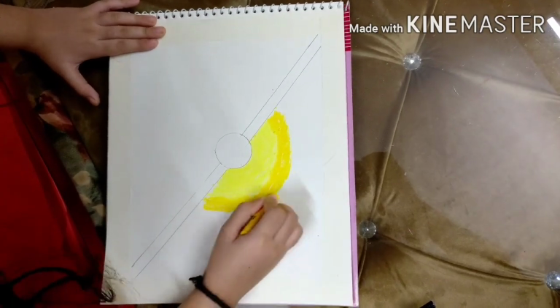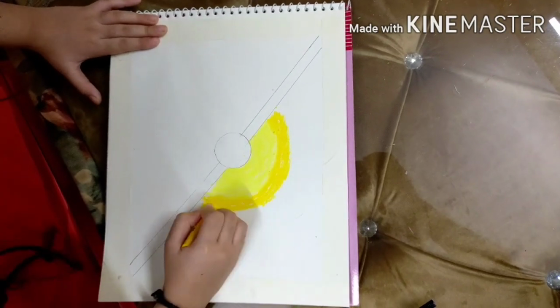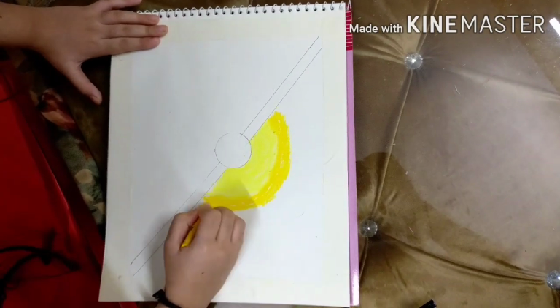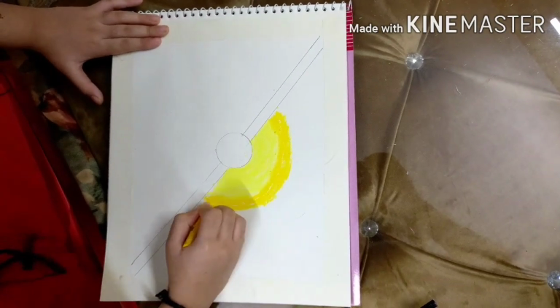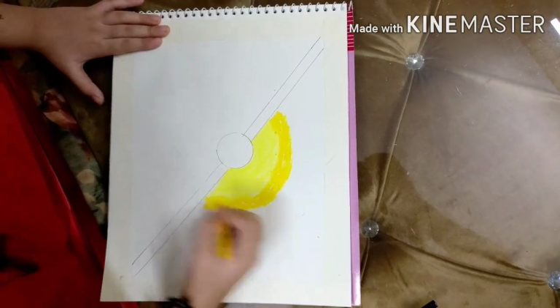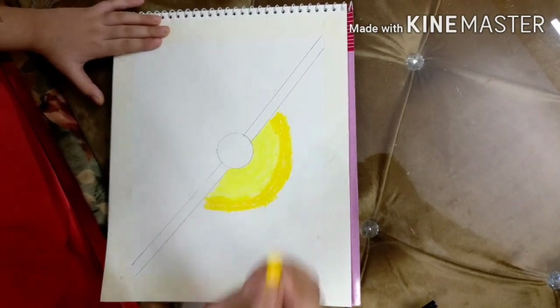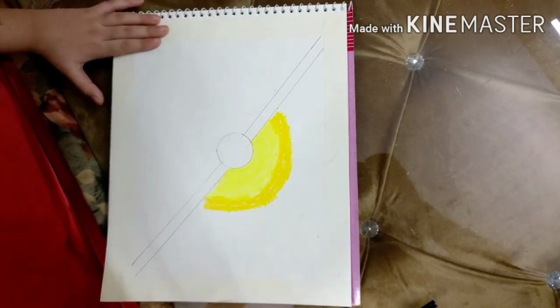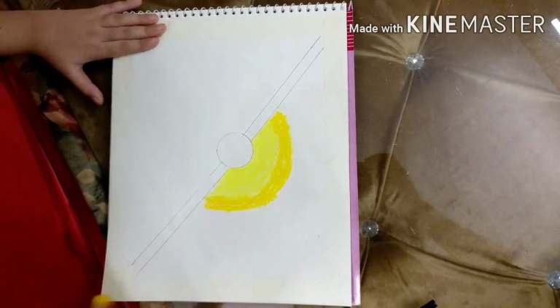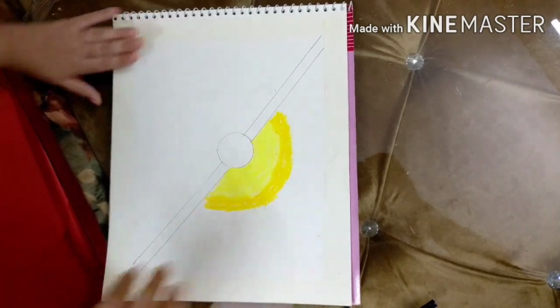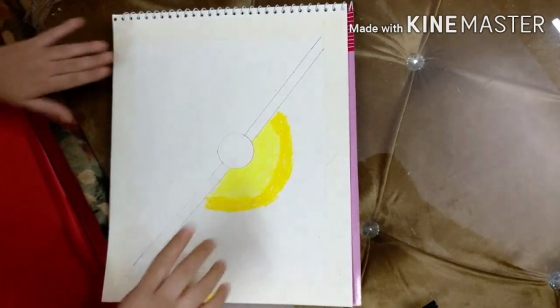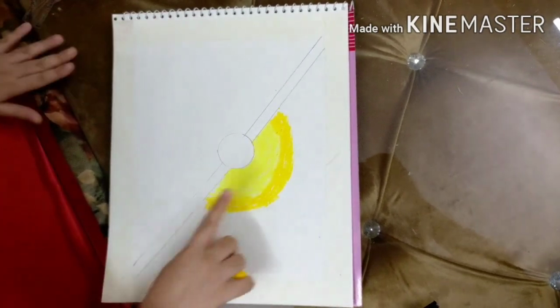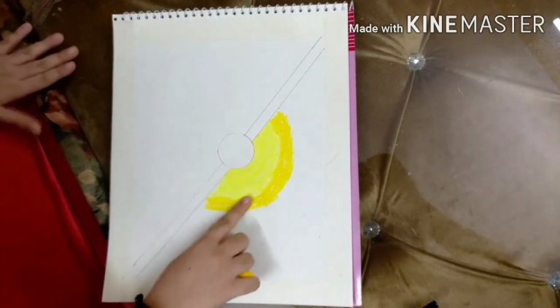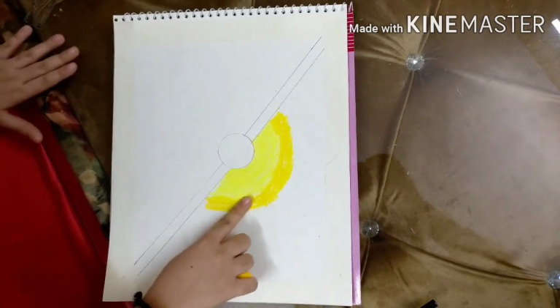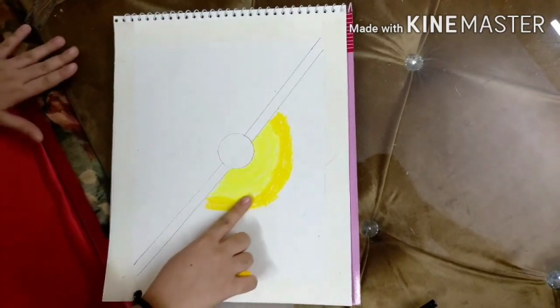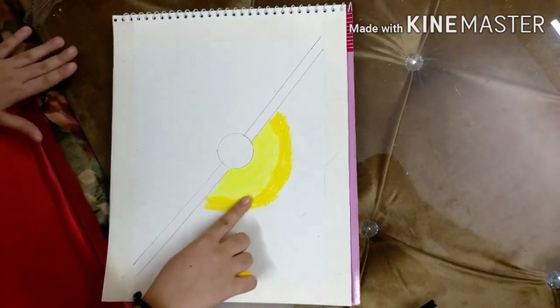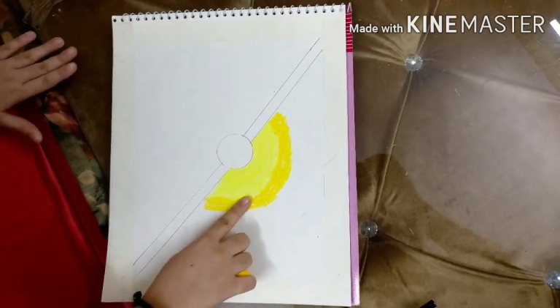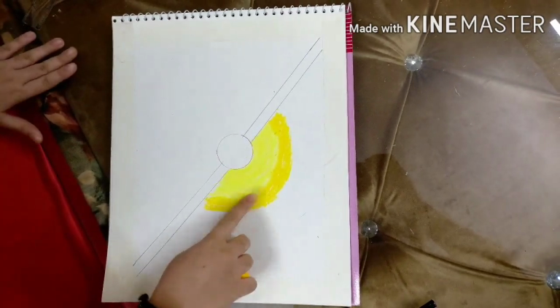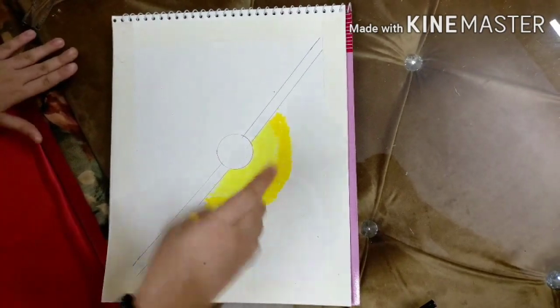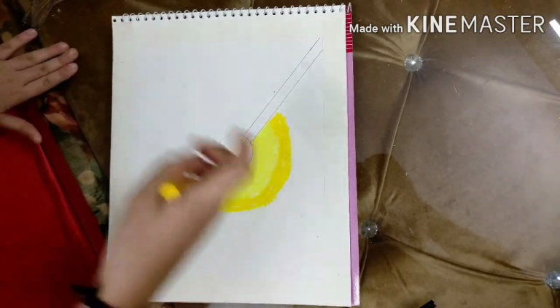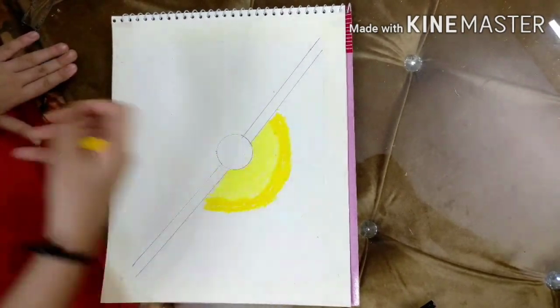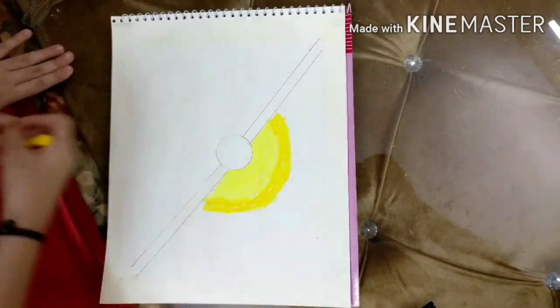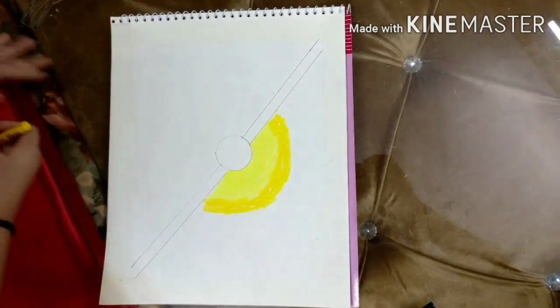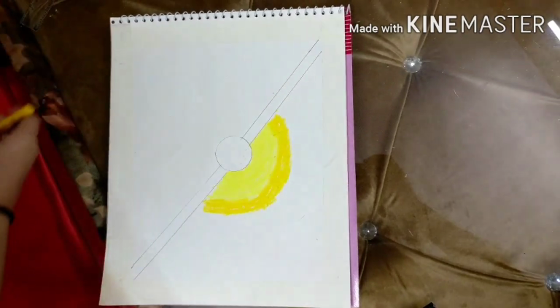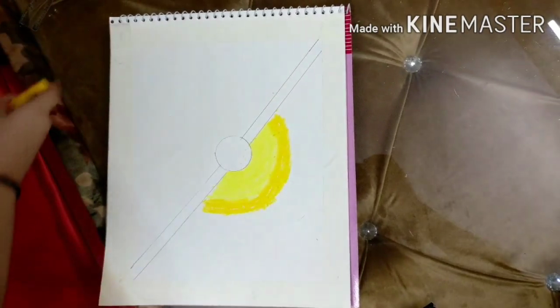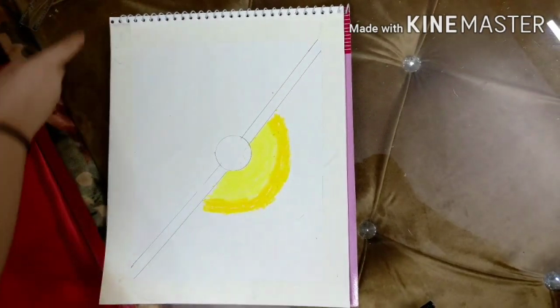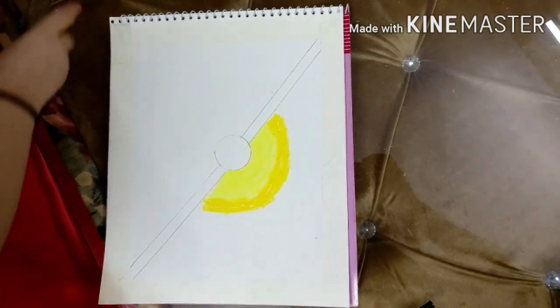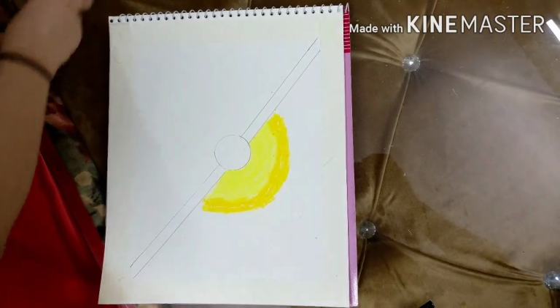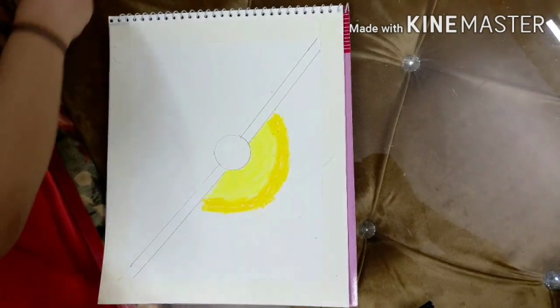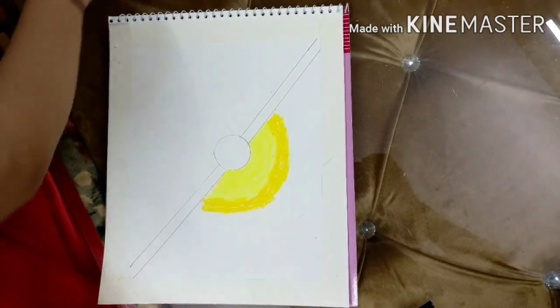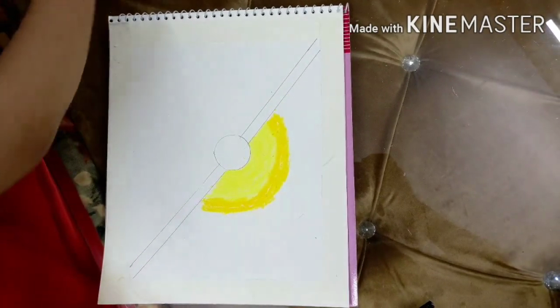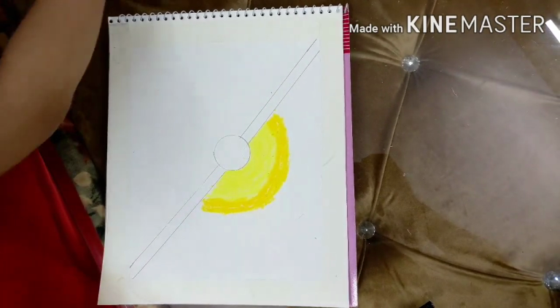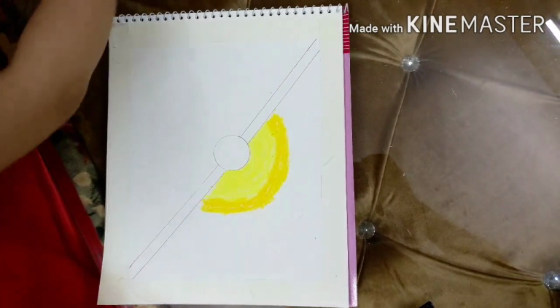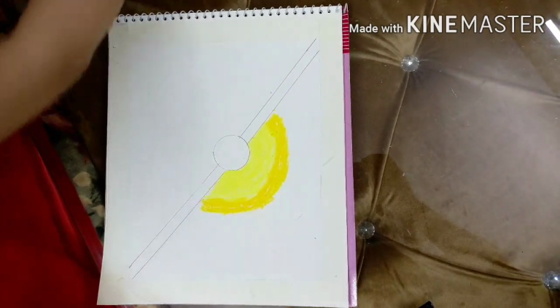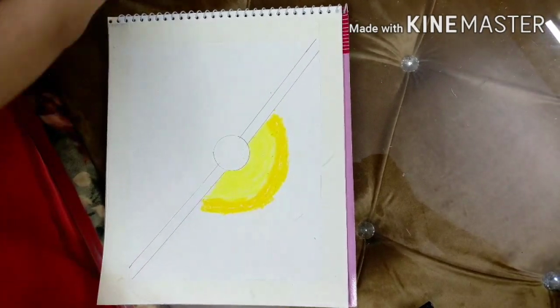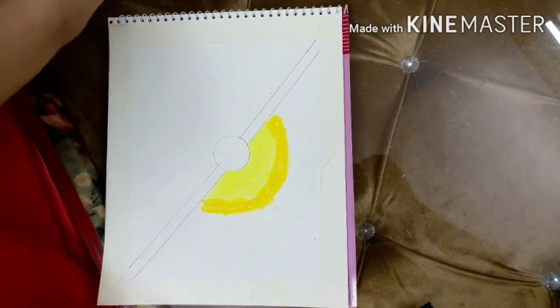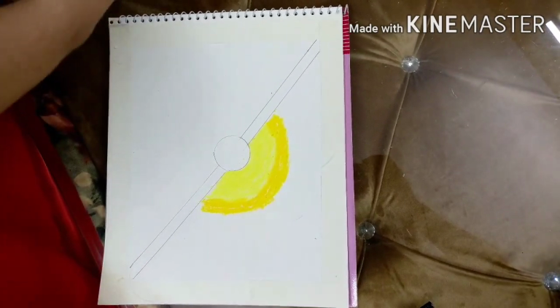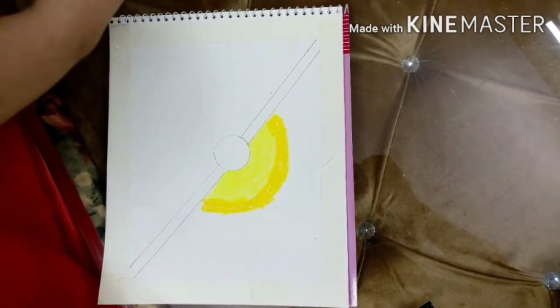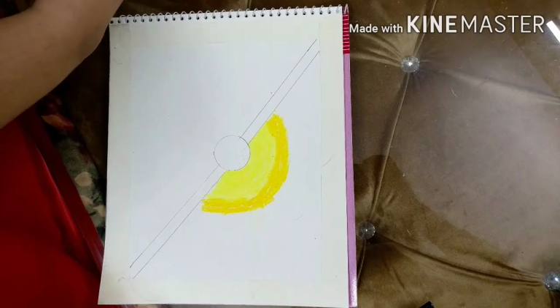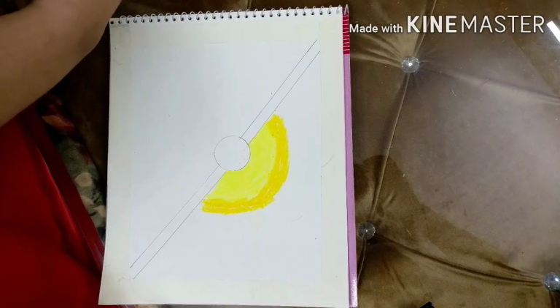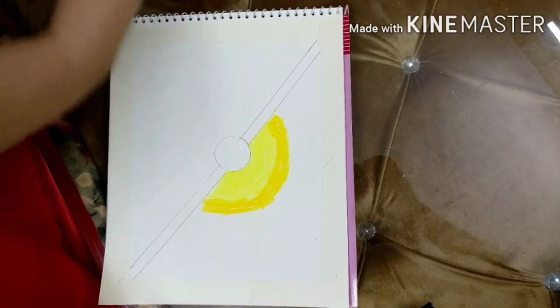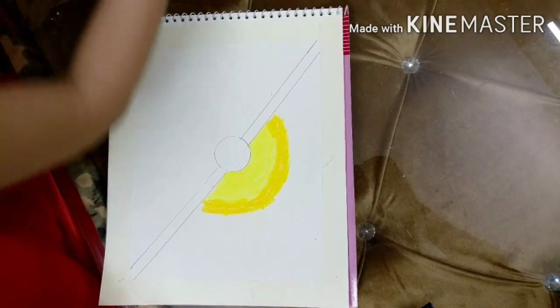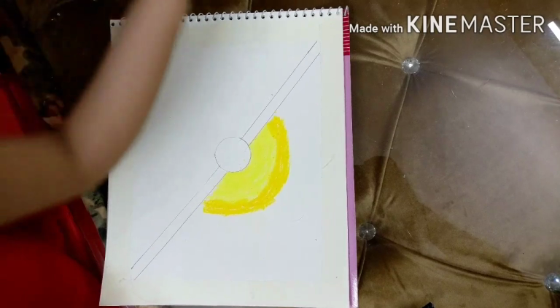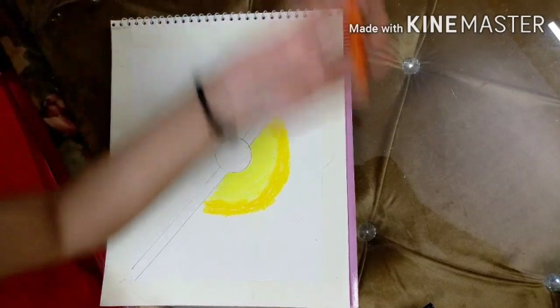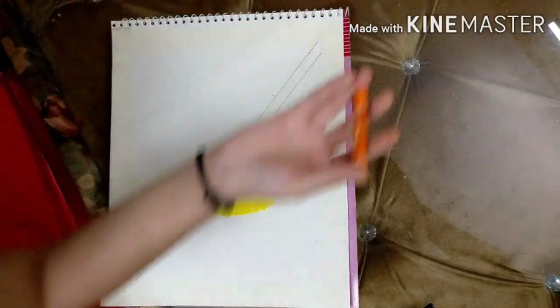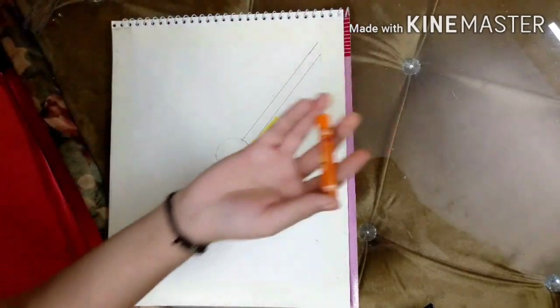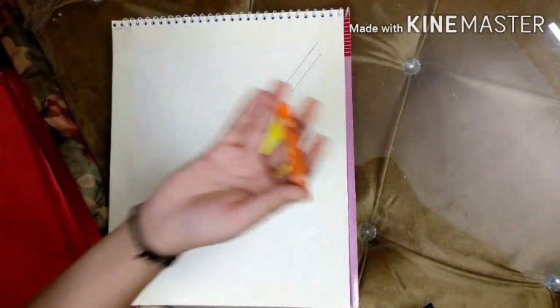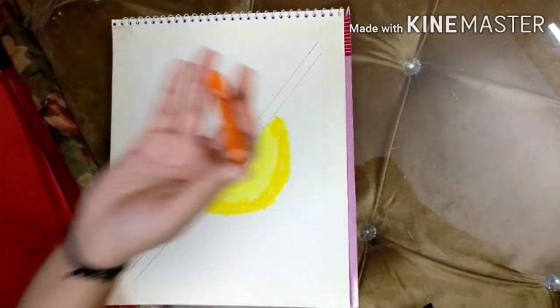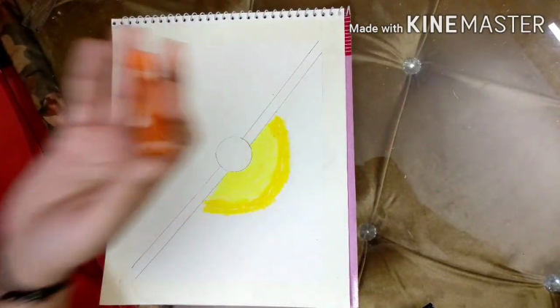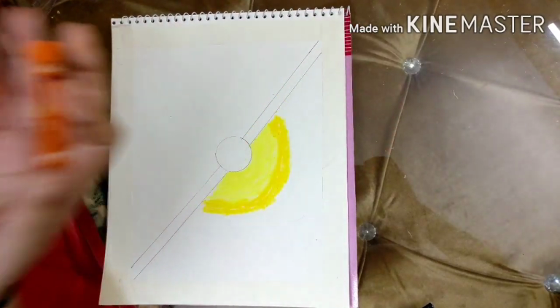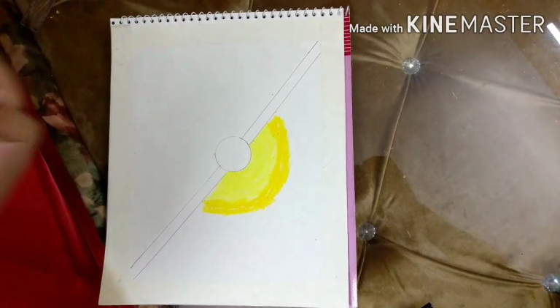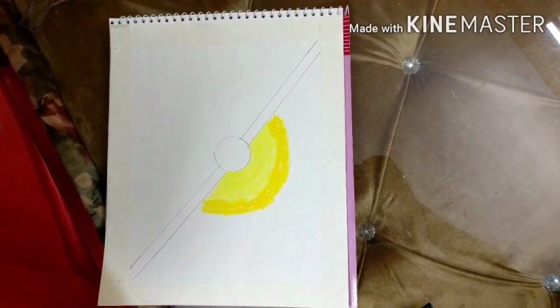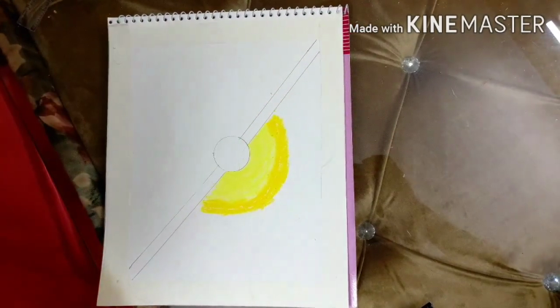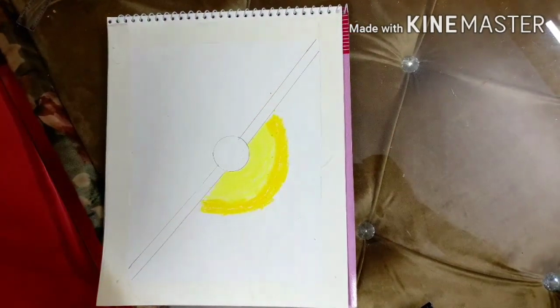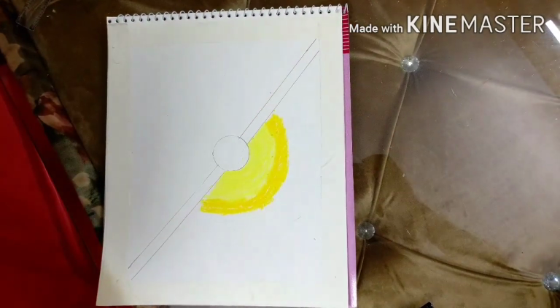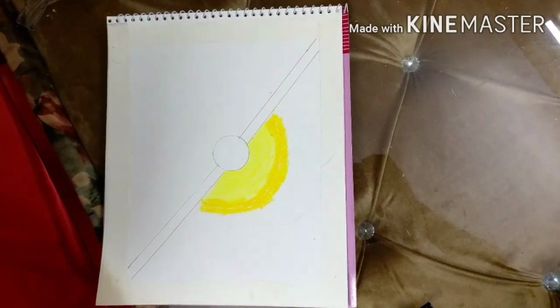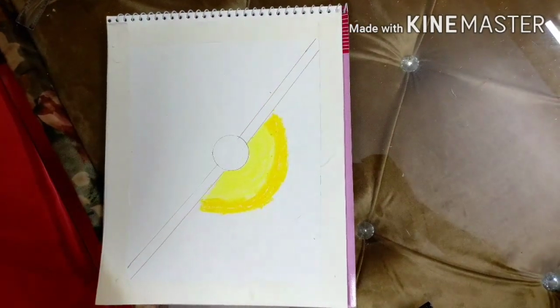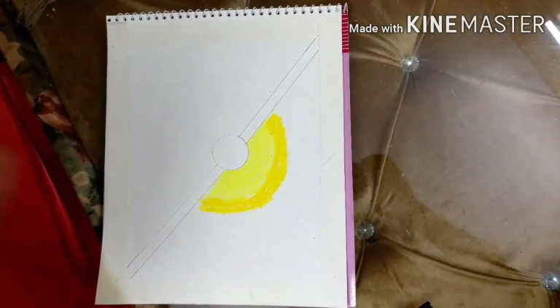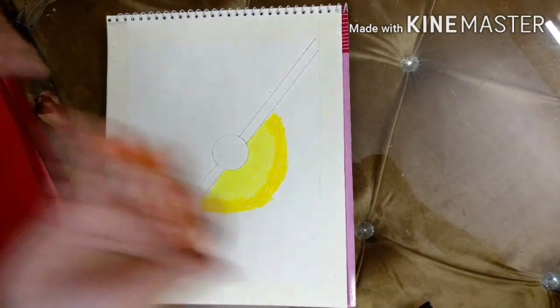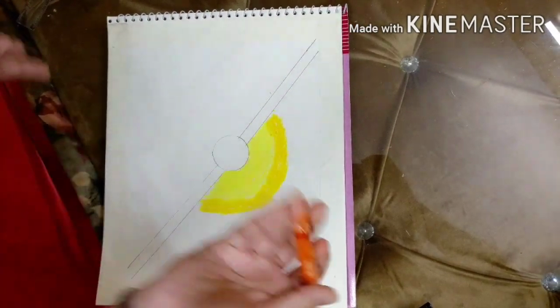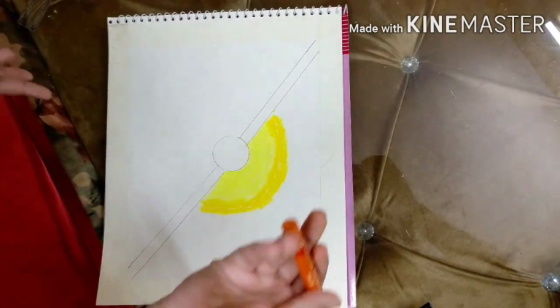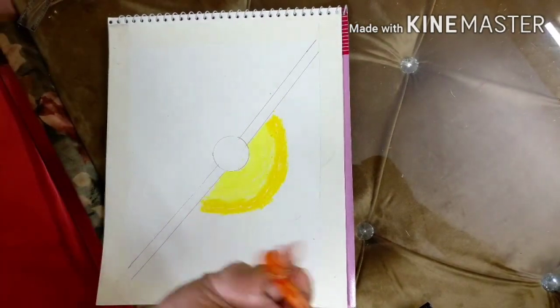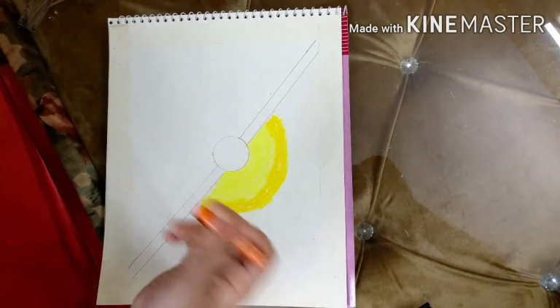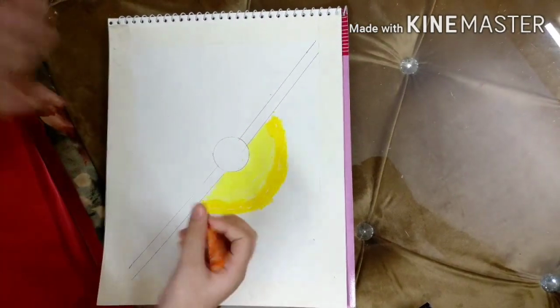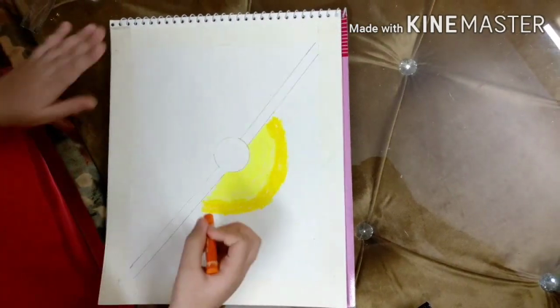So the yellow color is done. Now I'm gonna do the orange color — the name of this orange is orange.